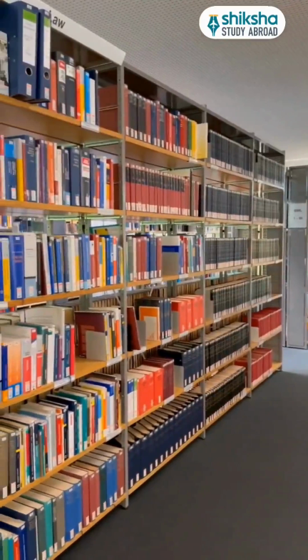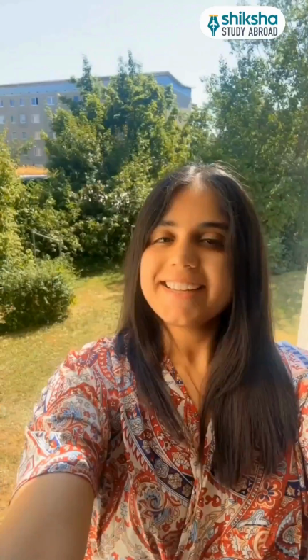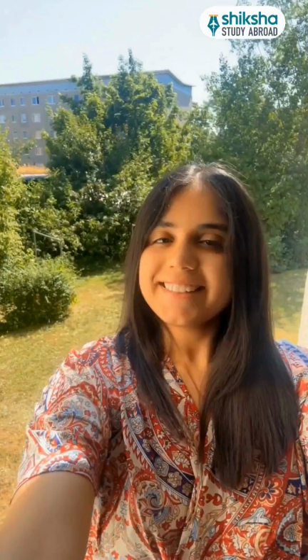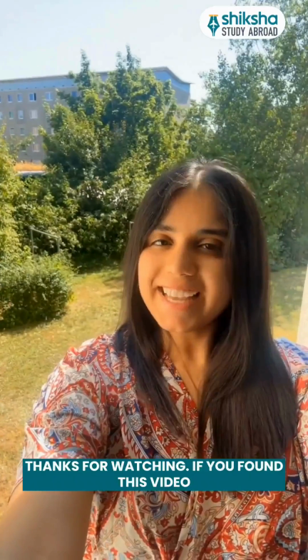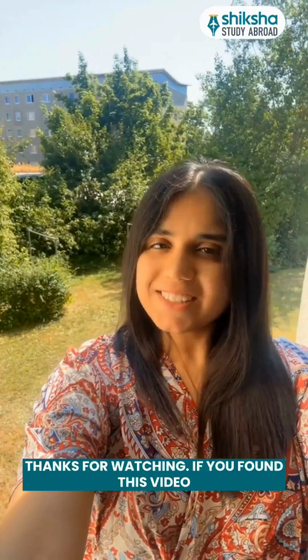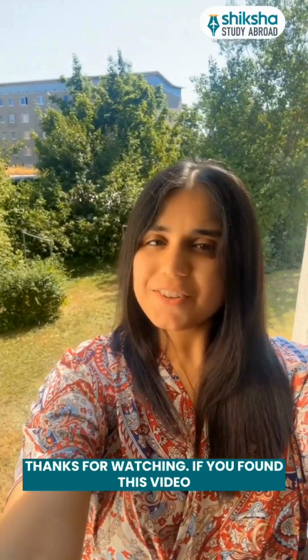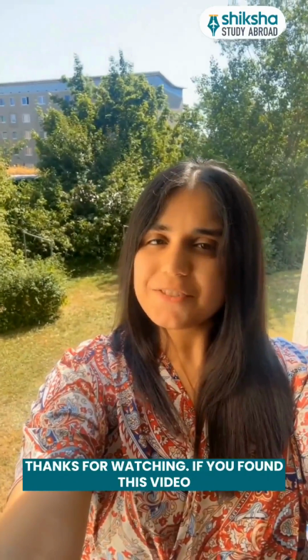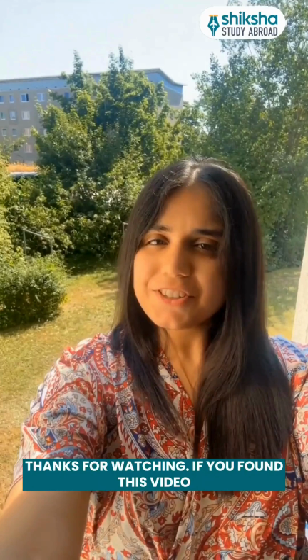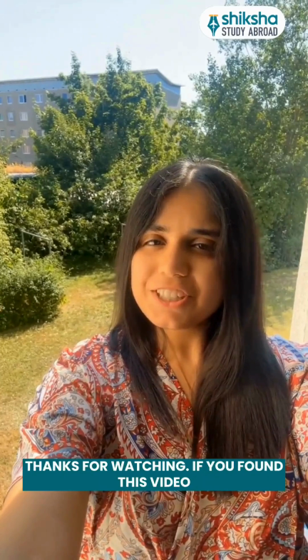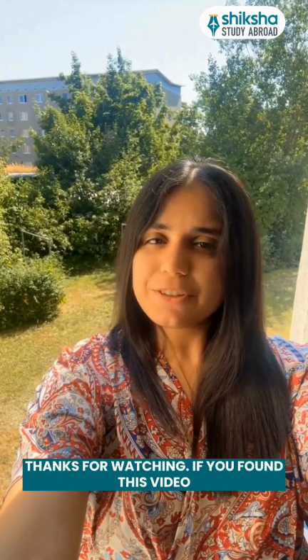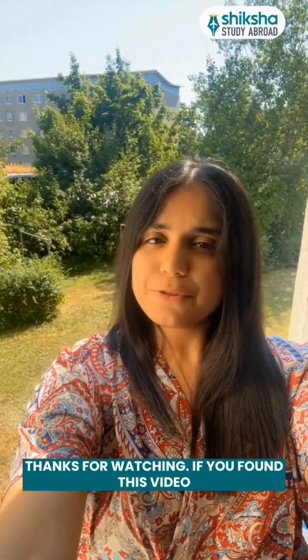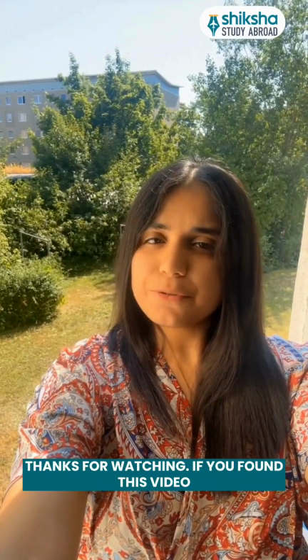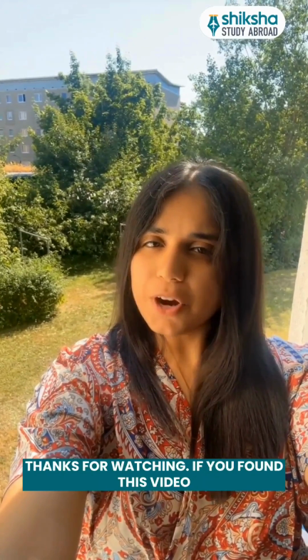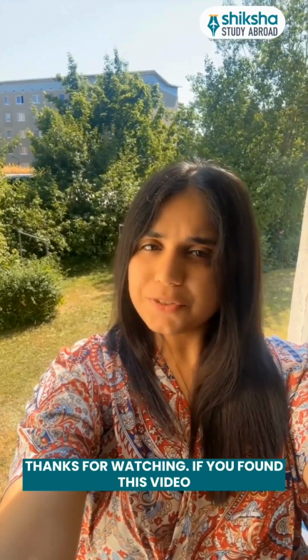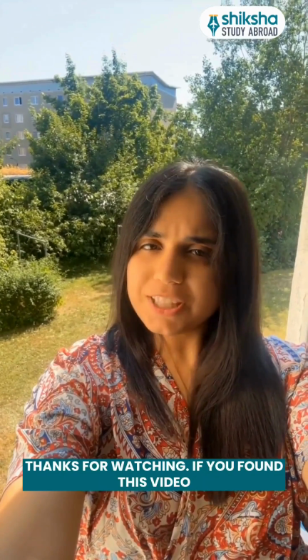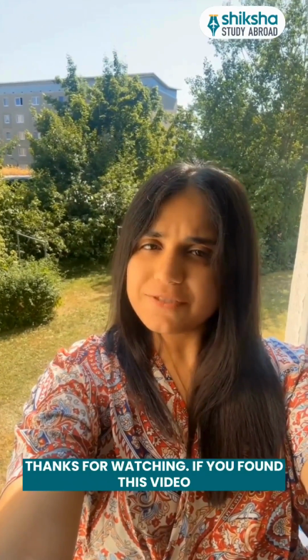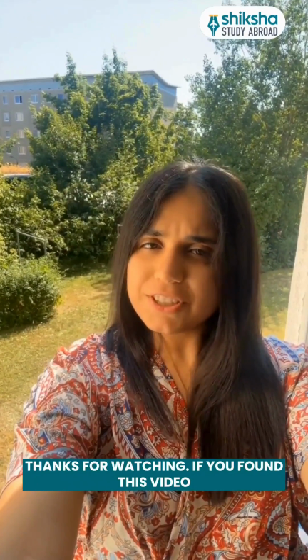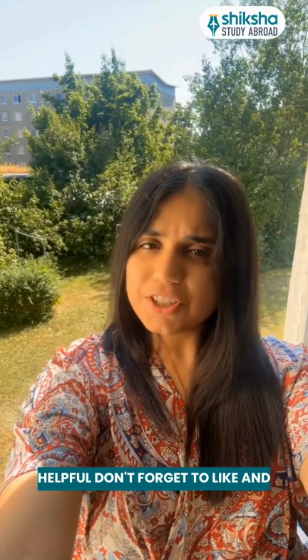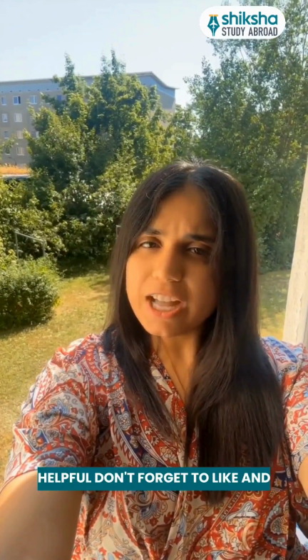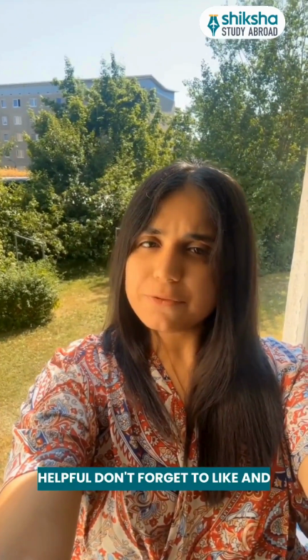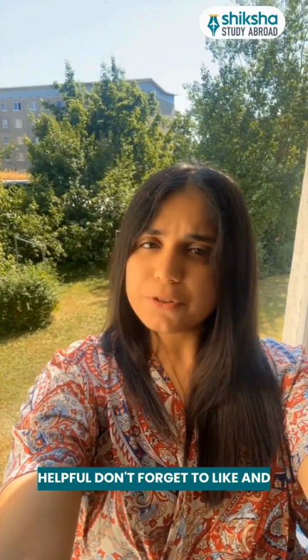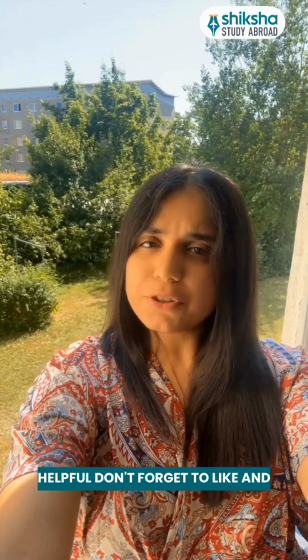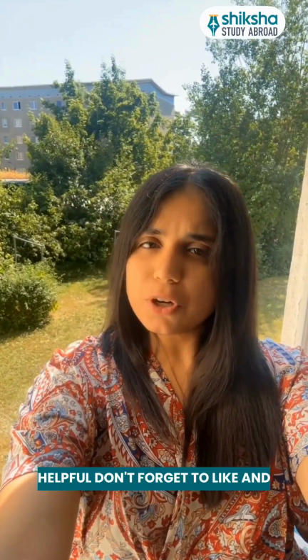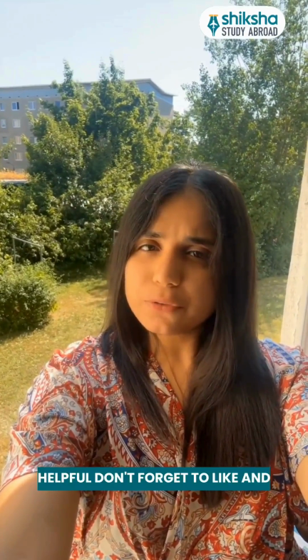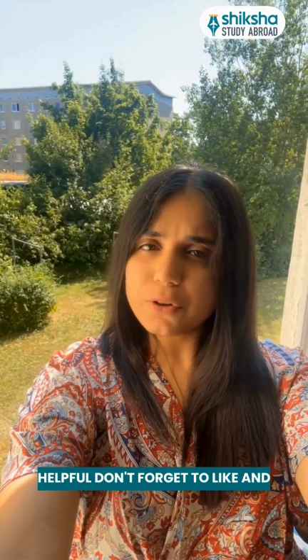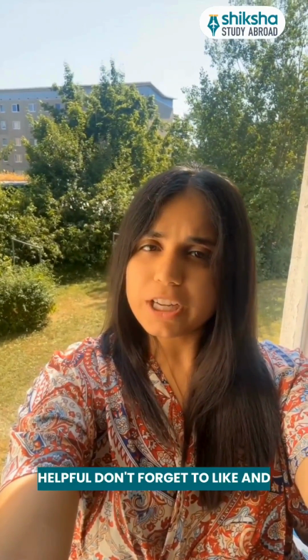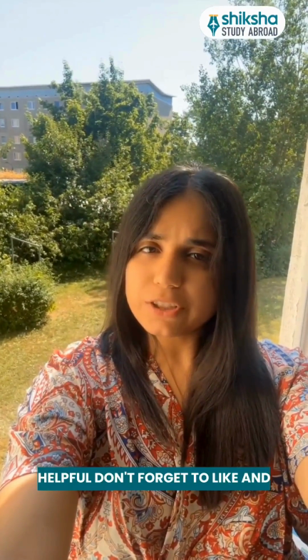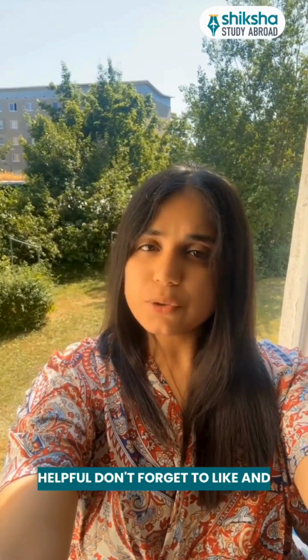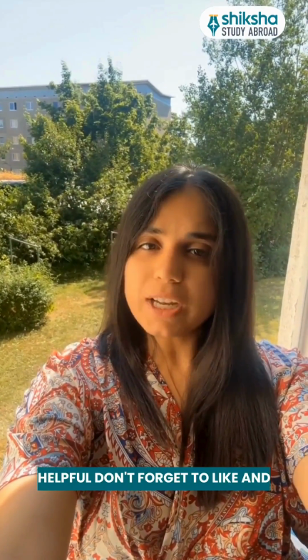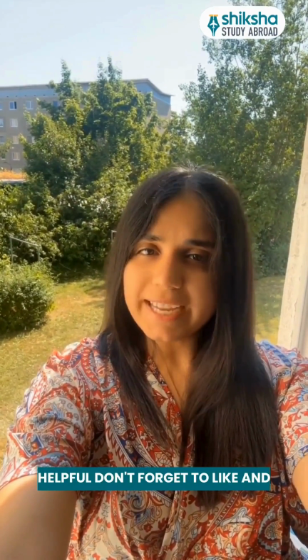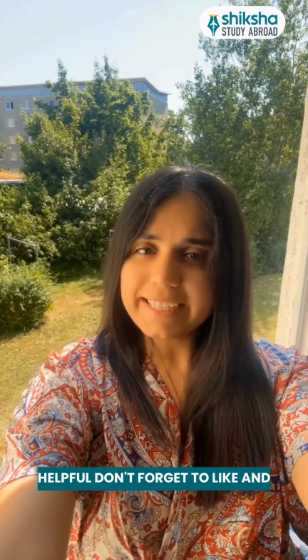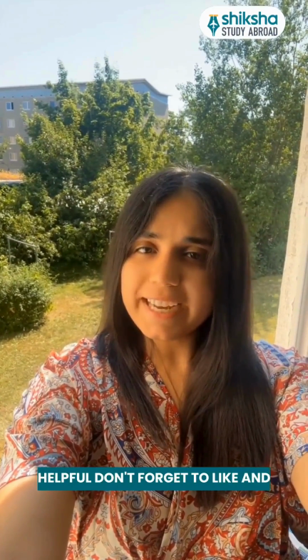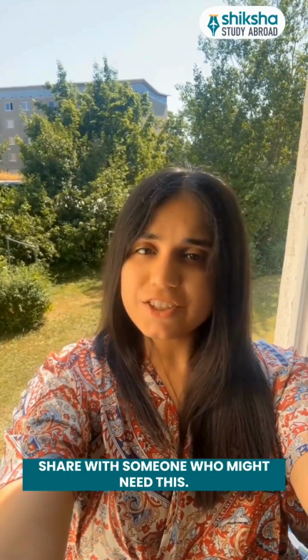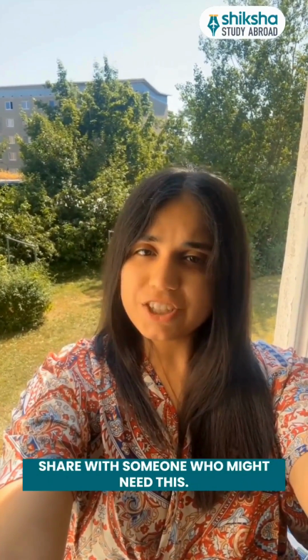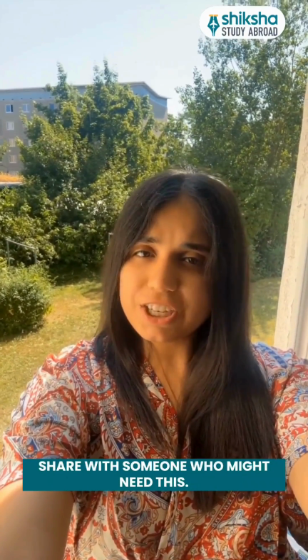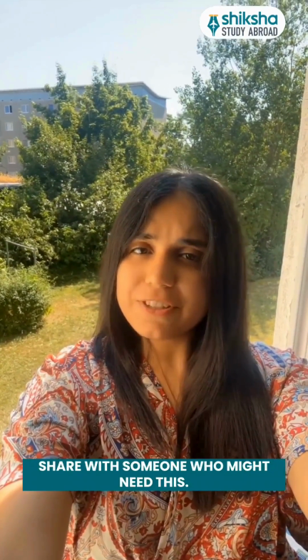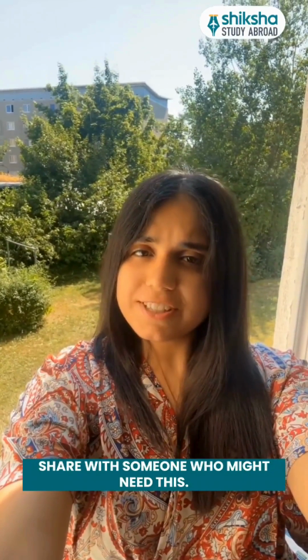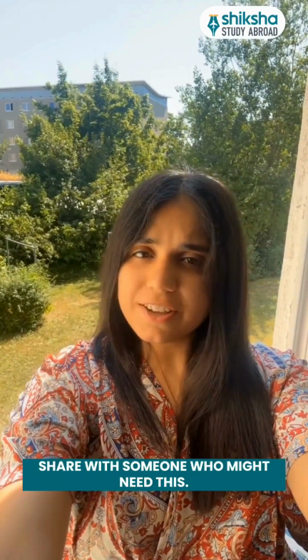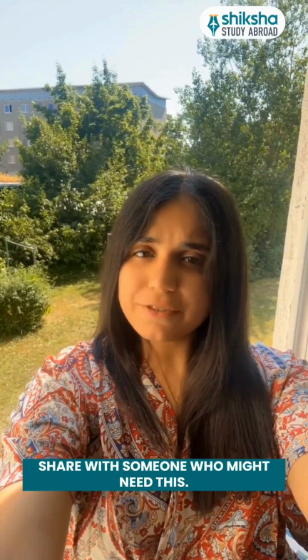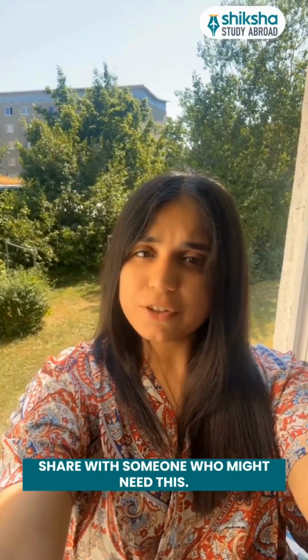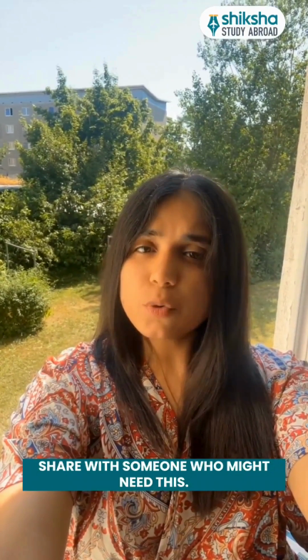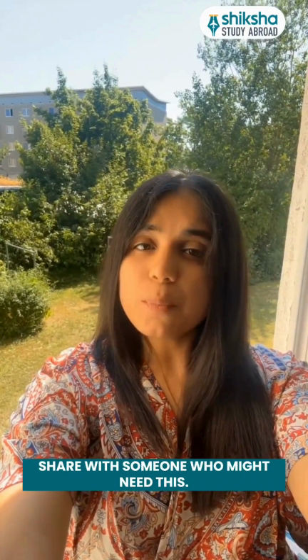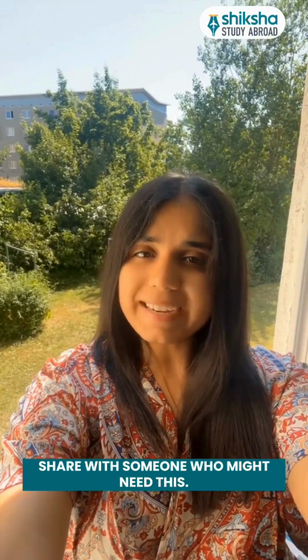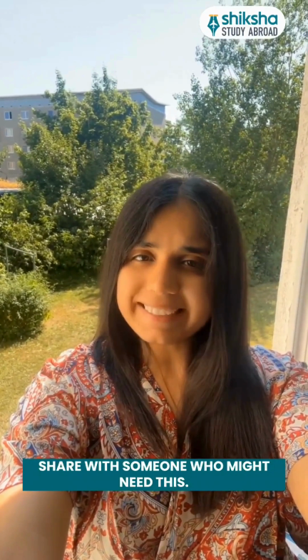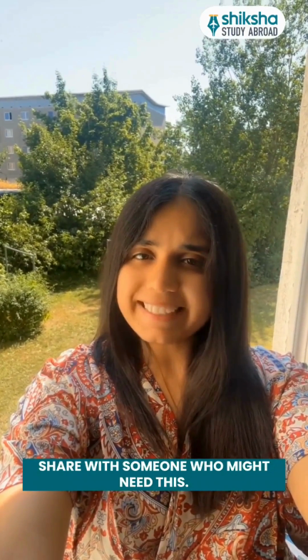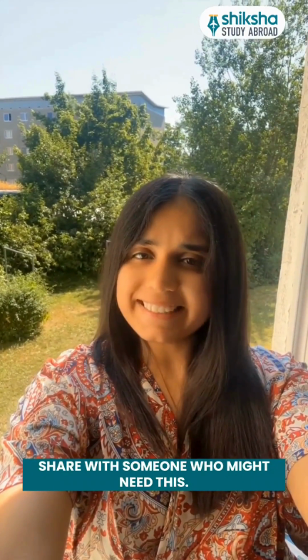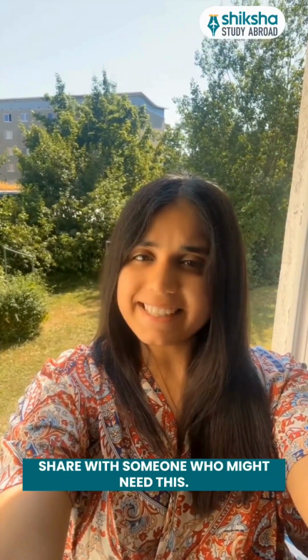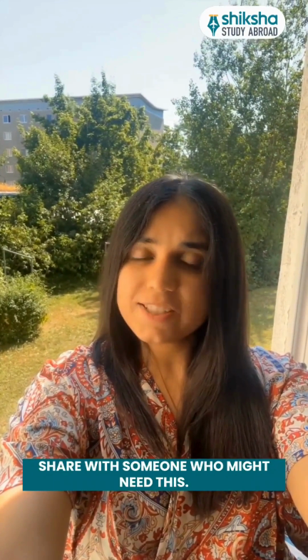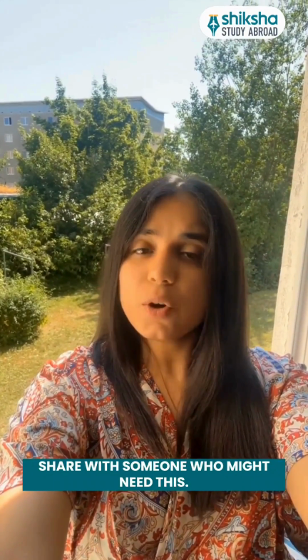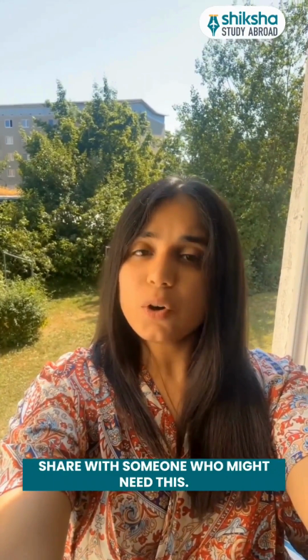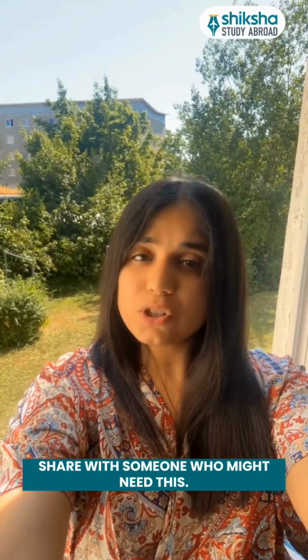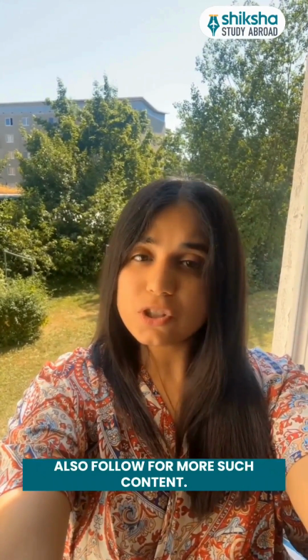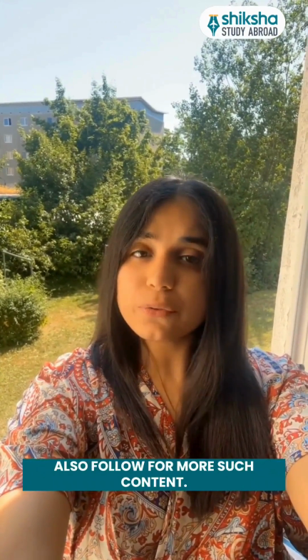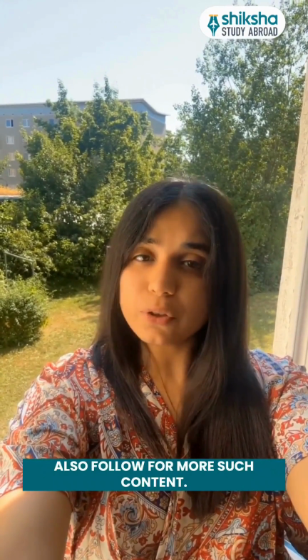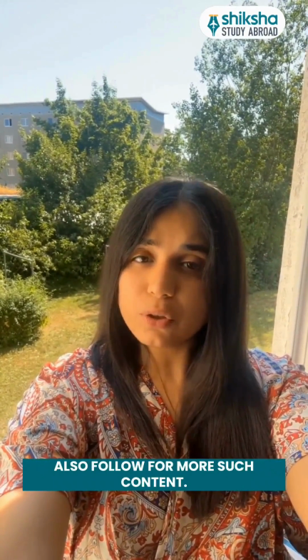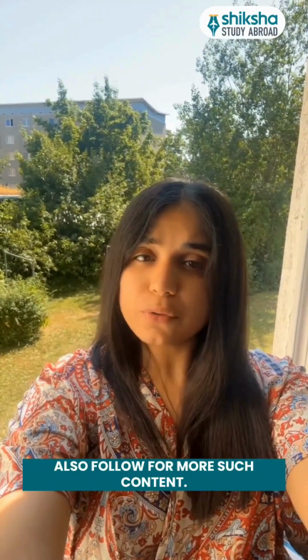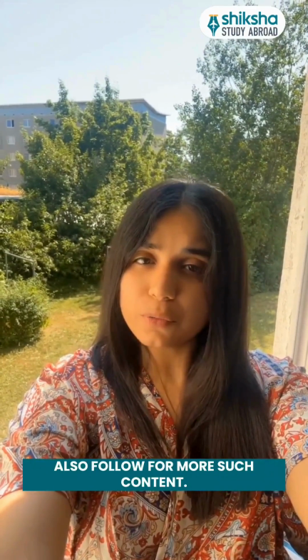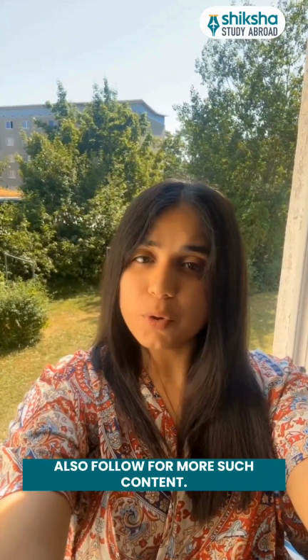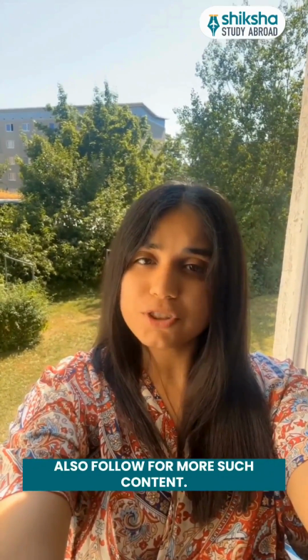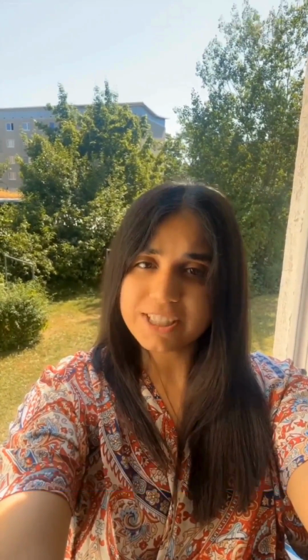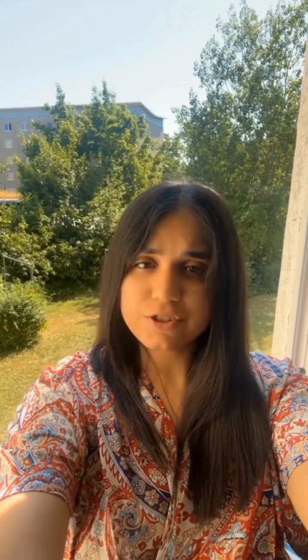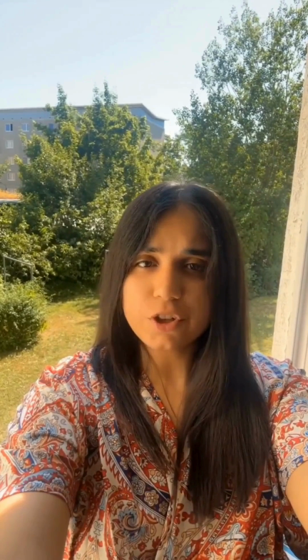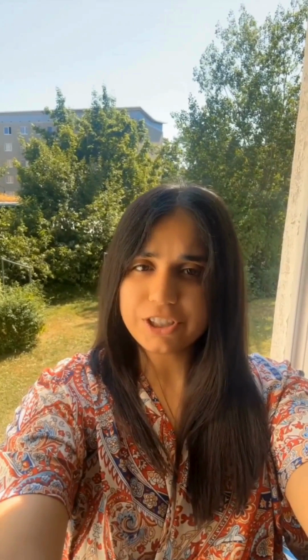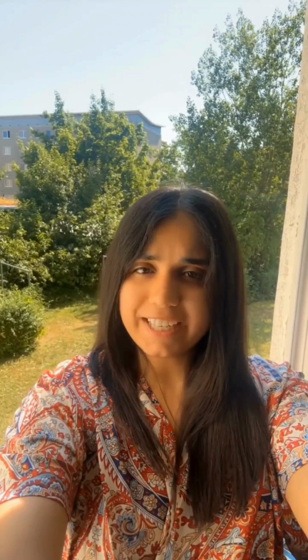Thanks for watching. If you found this video helpful, don't forget to like and share with someone who might need this. Also follow for more such content.